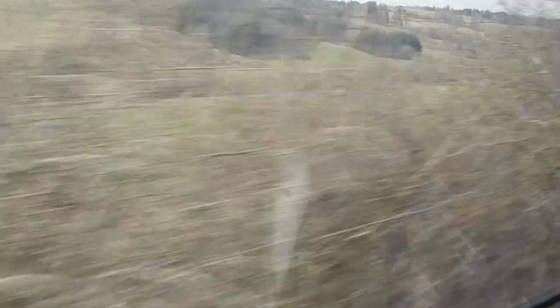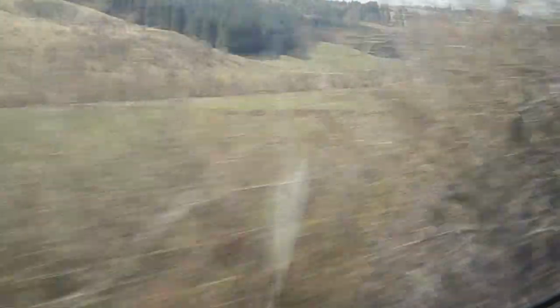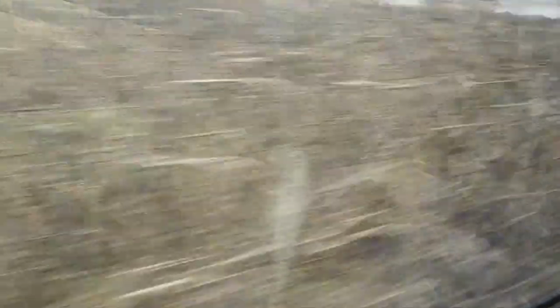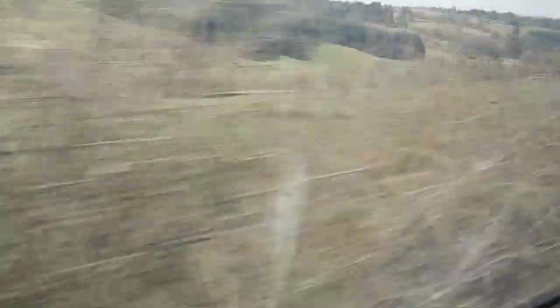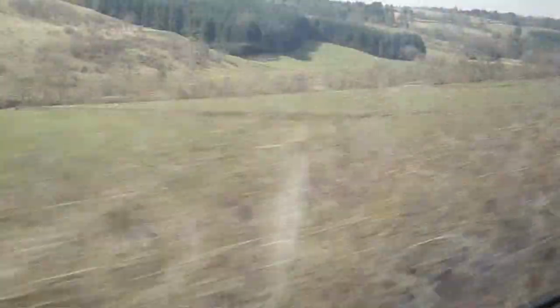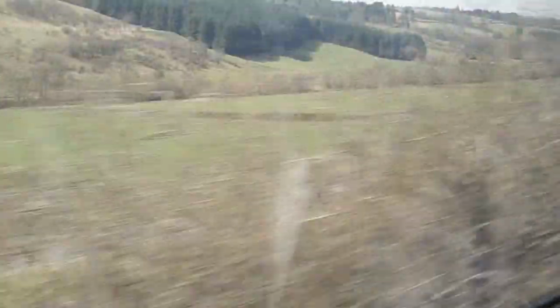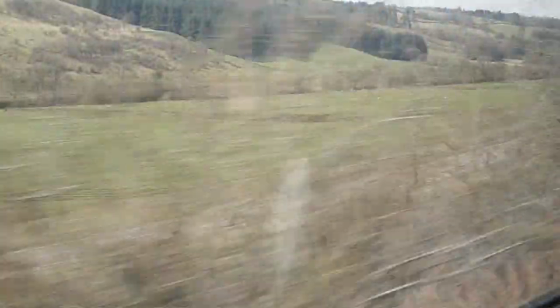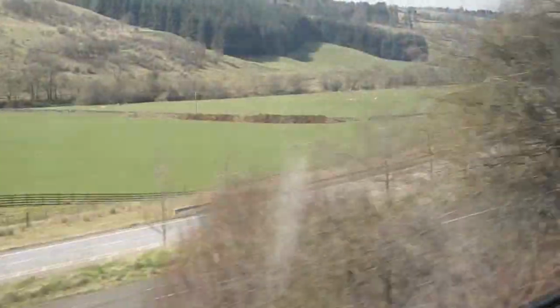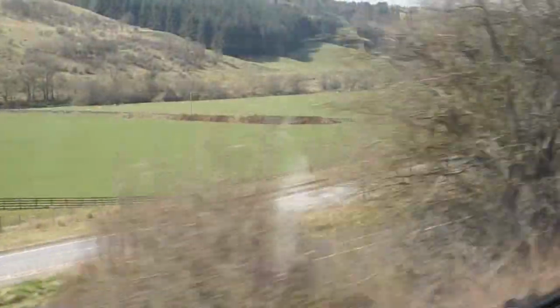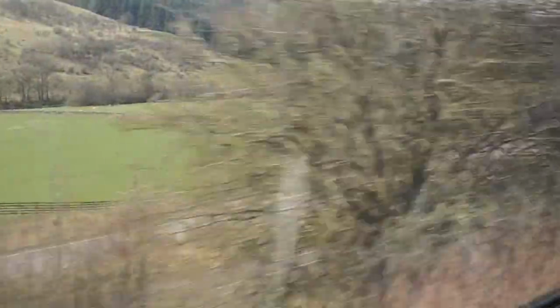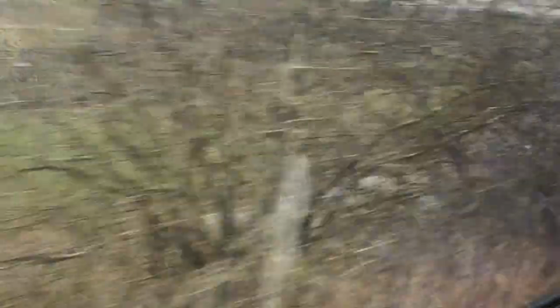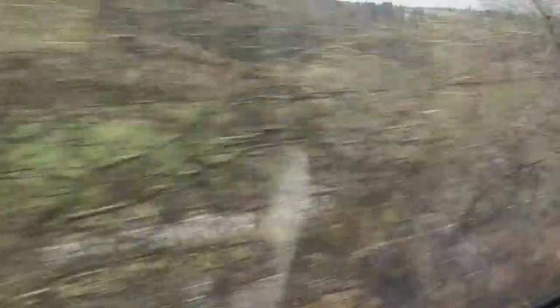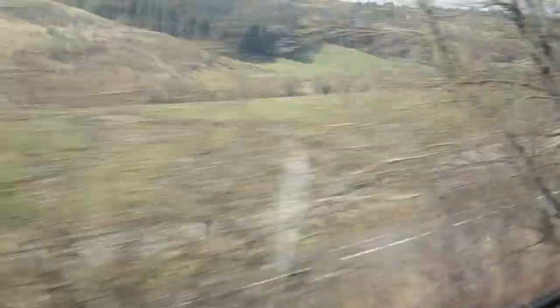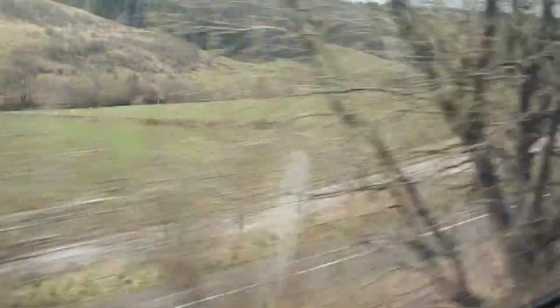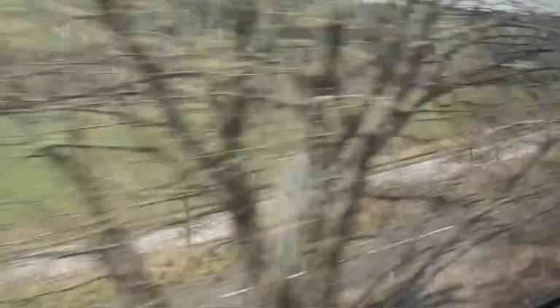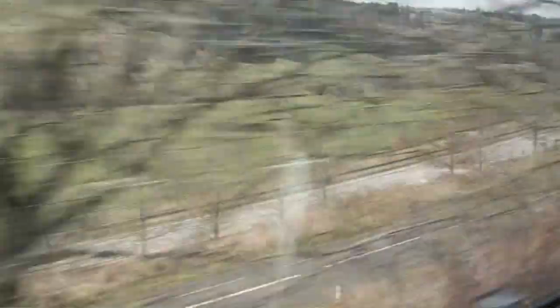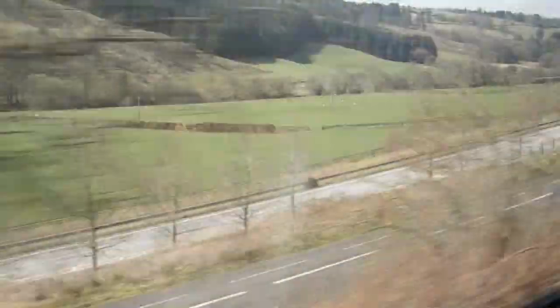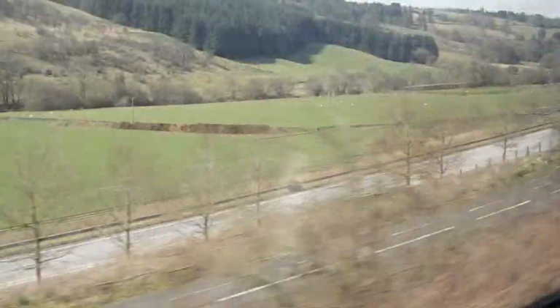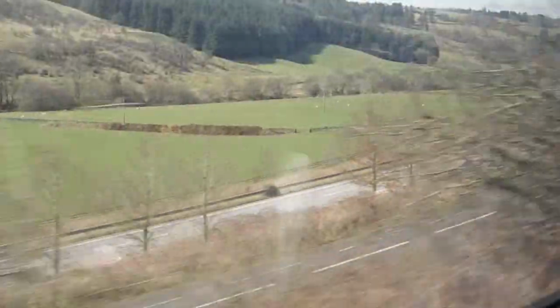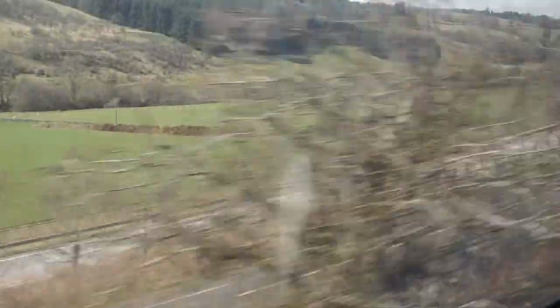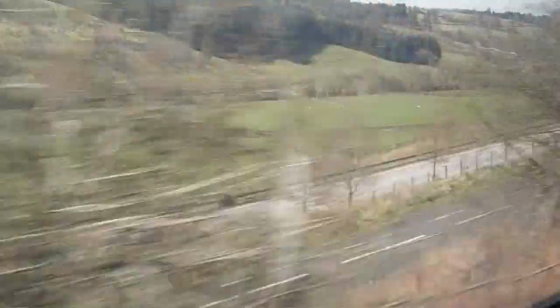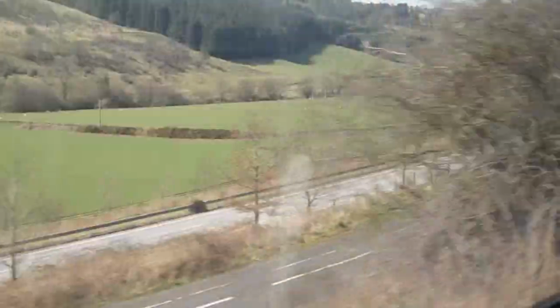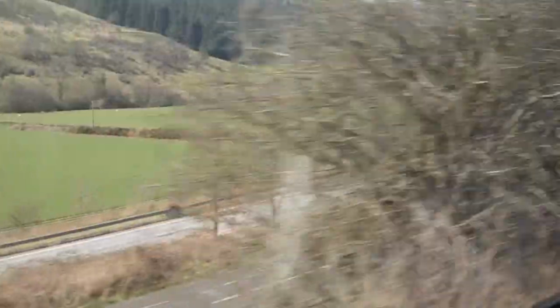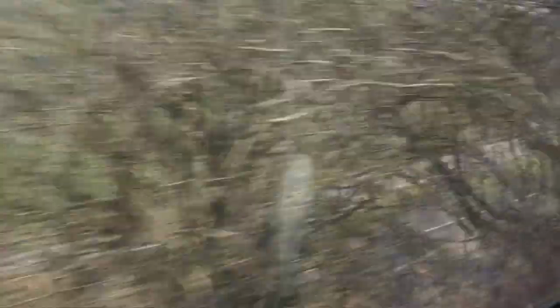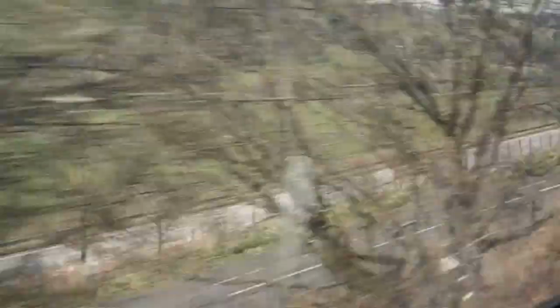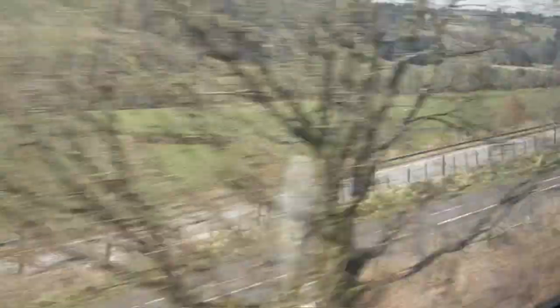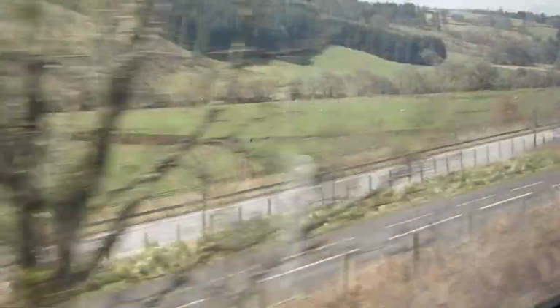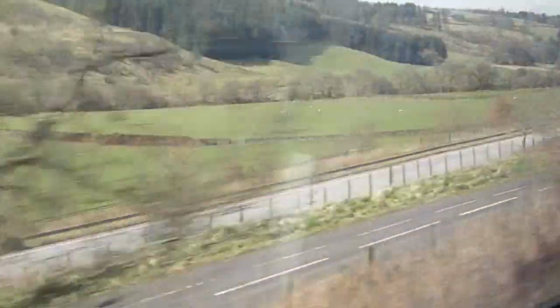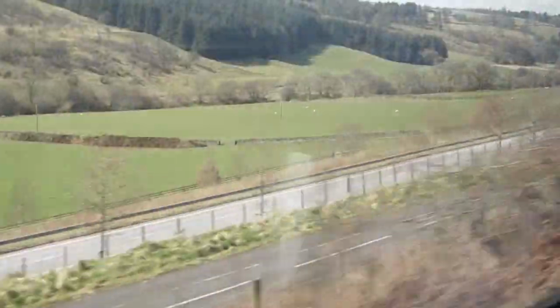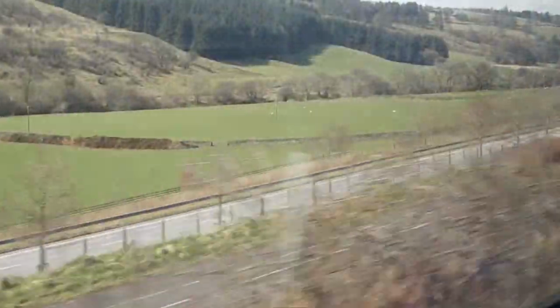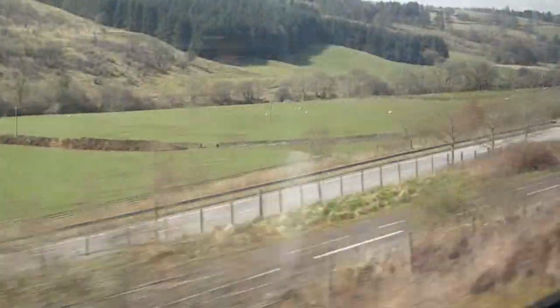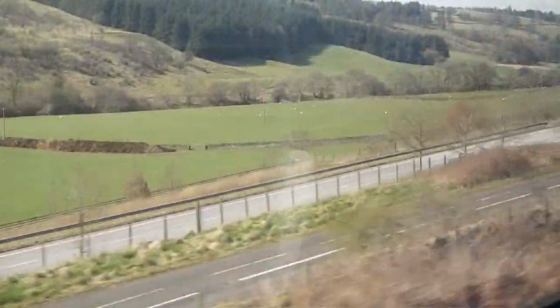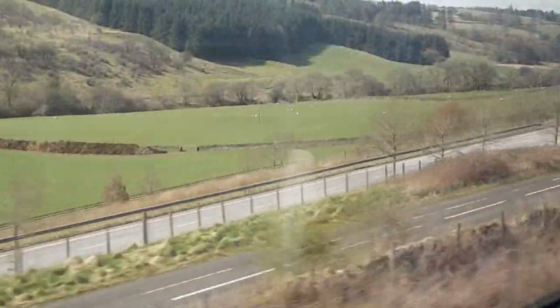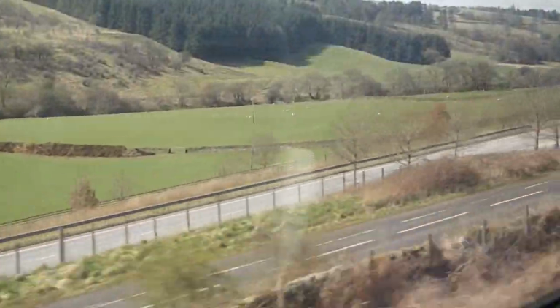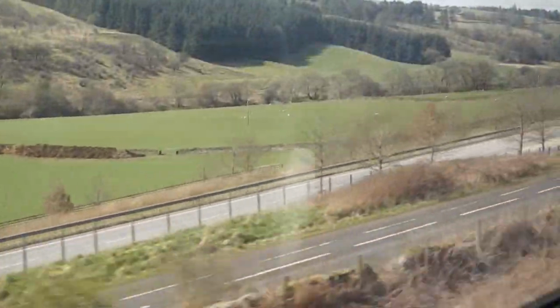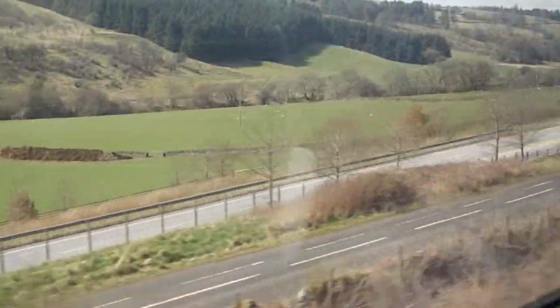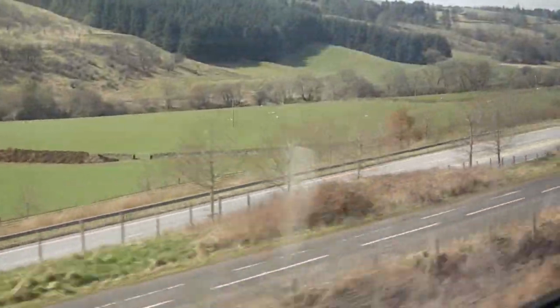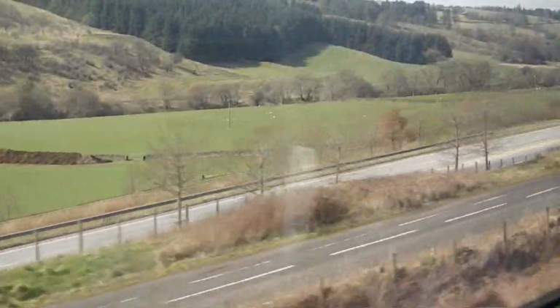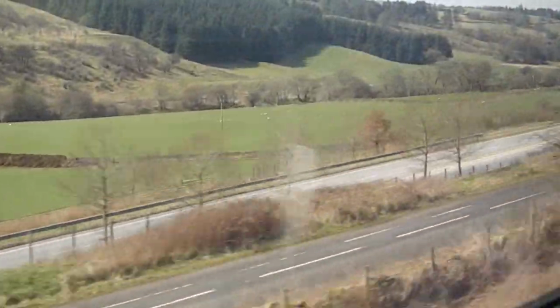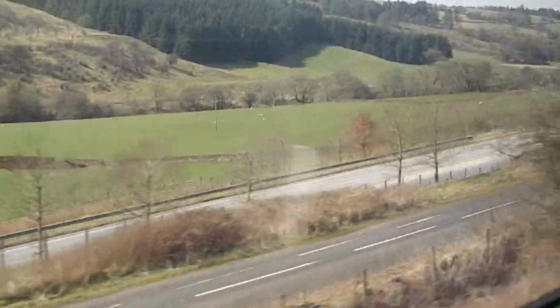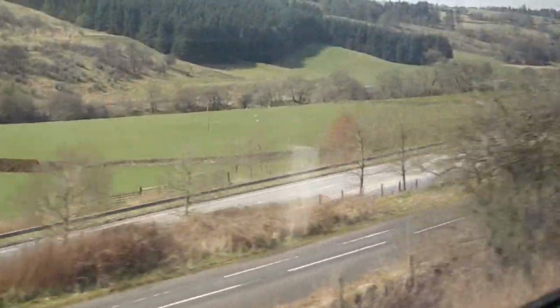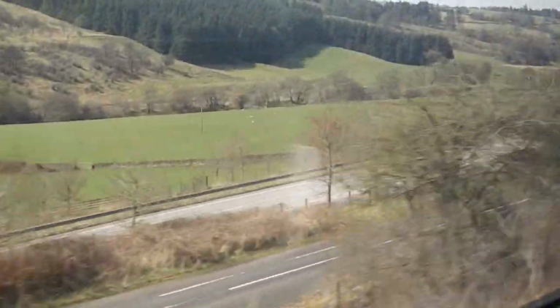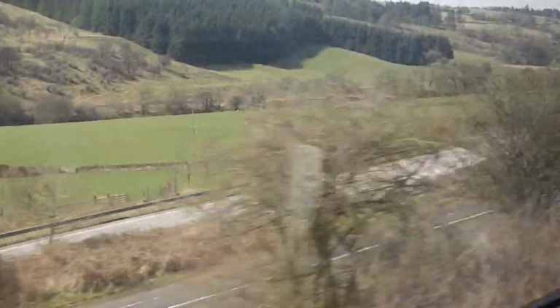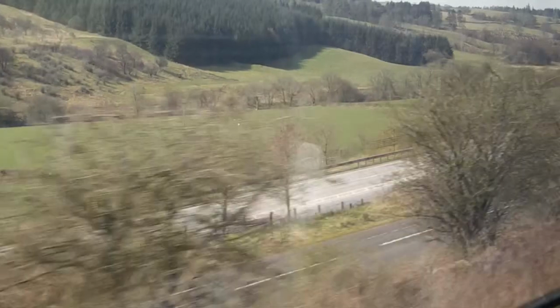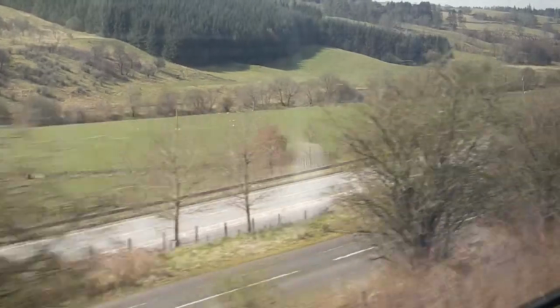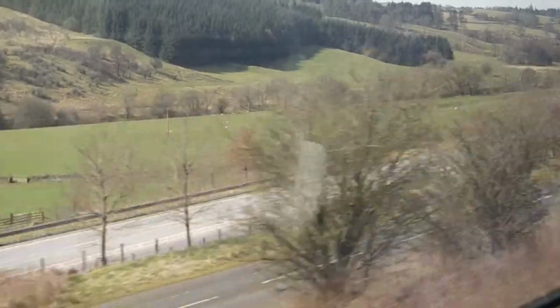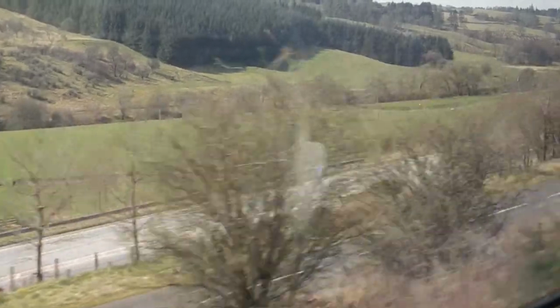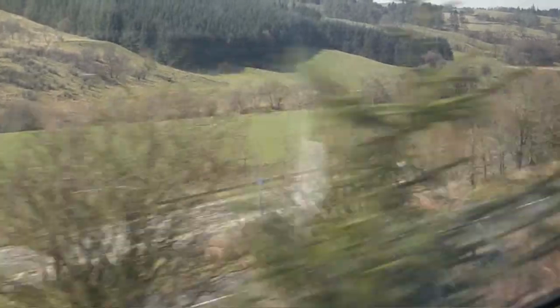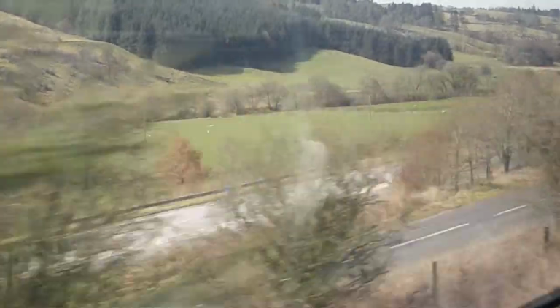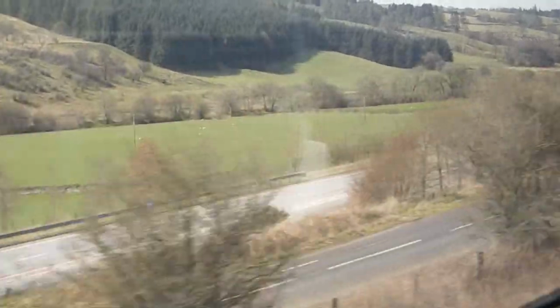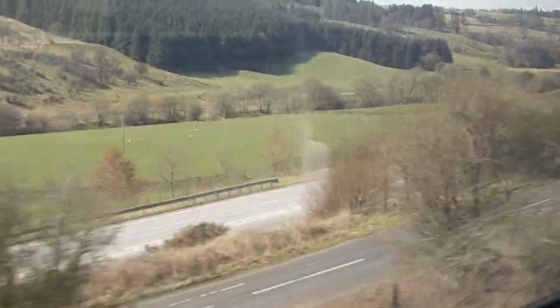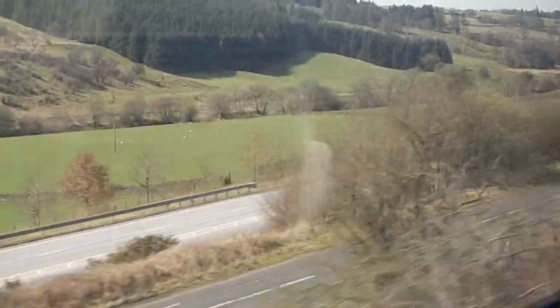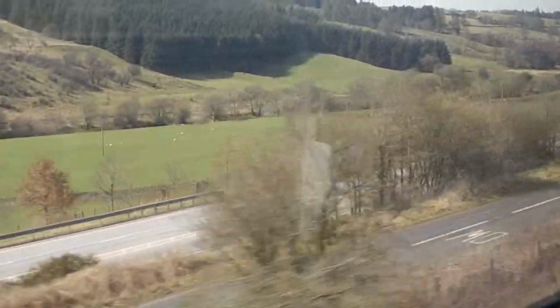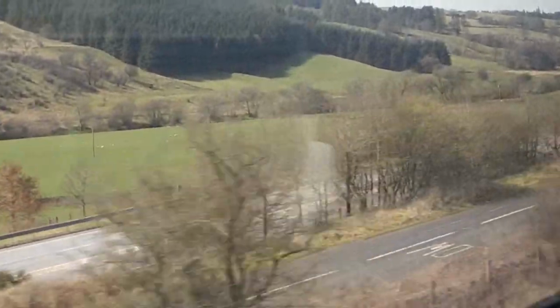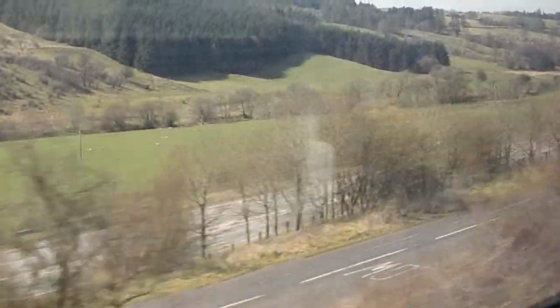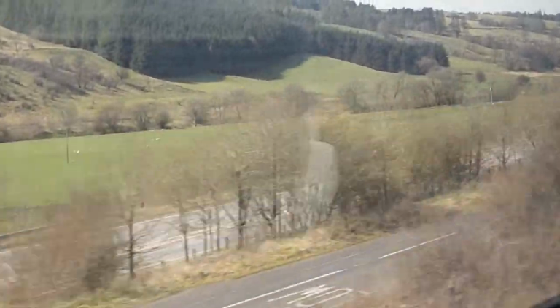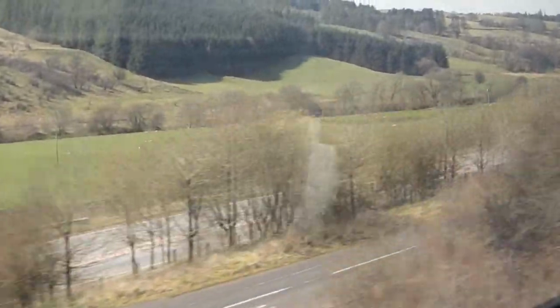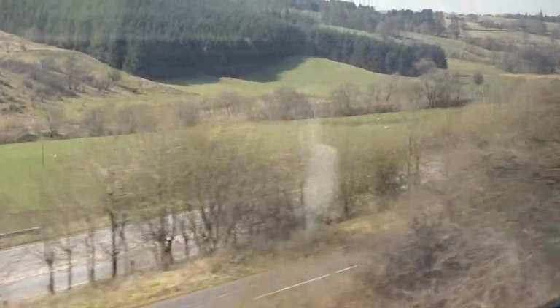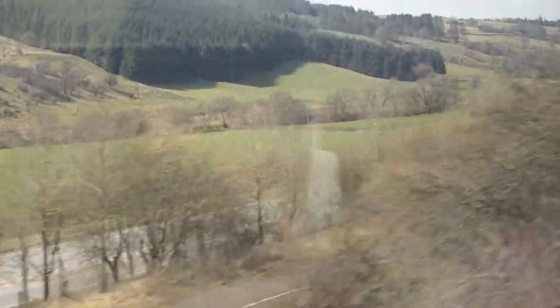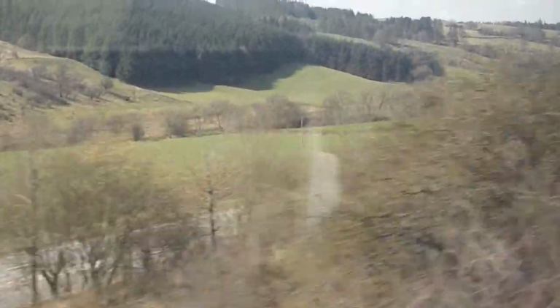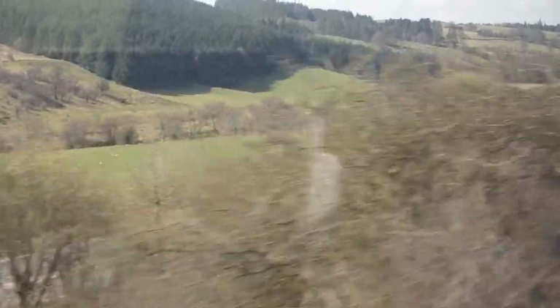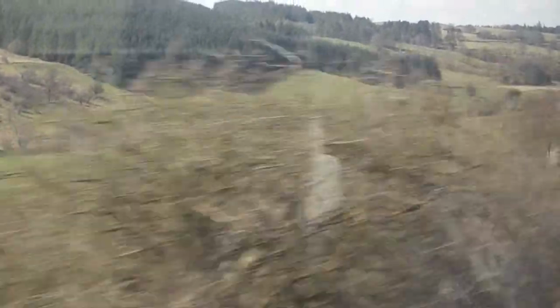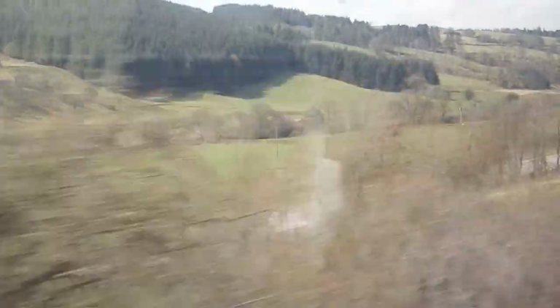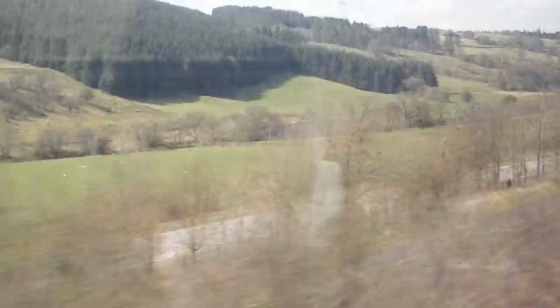As we approach our first stop, Sanquhar, the Nith Valley begins to widen out.